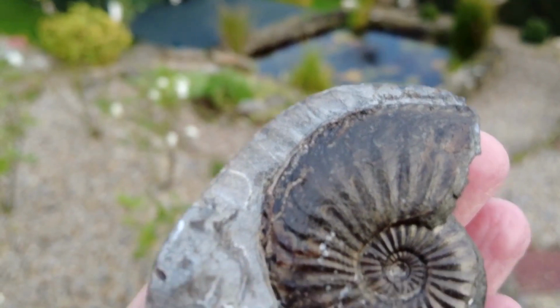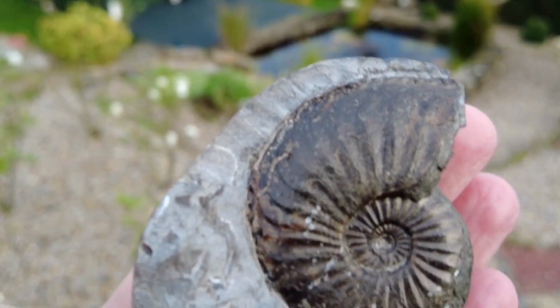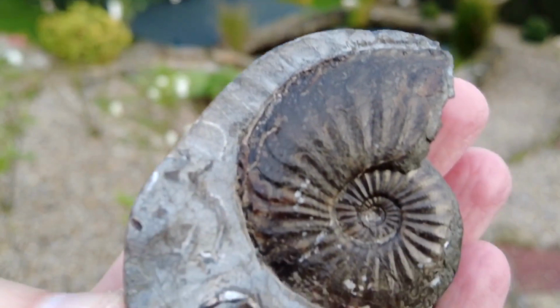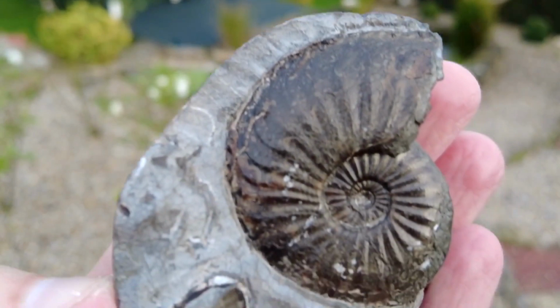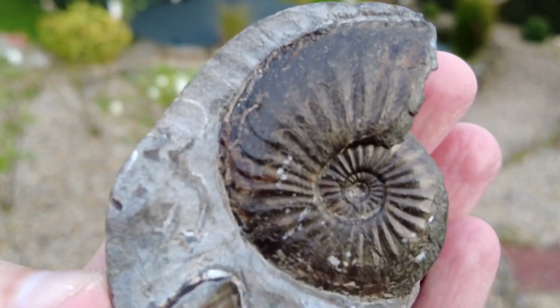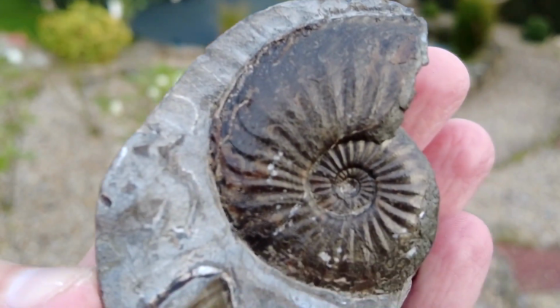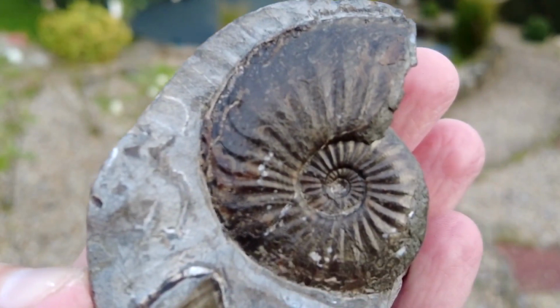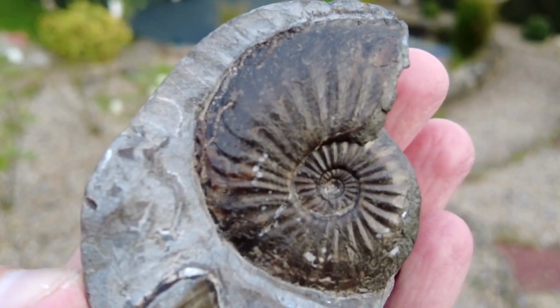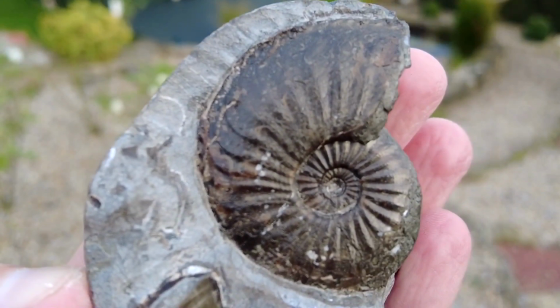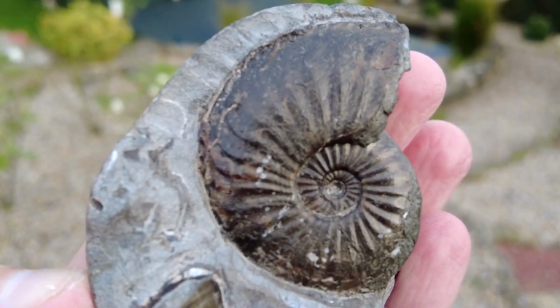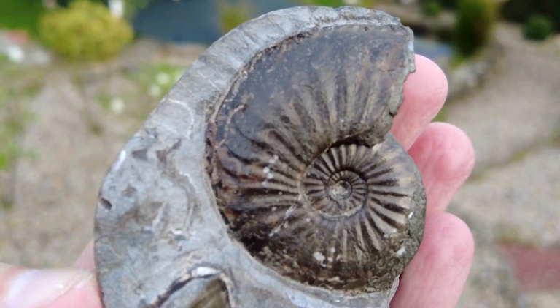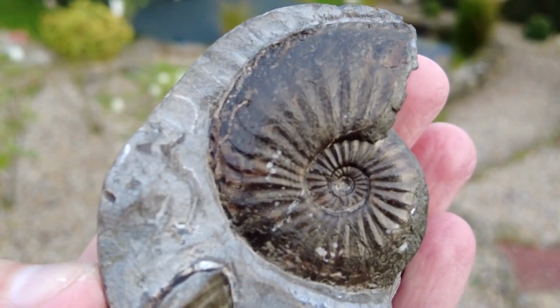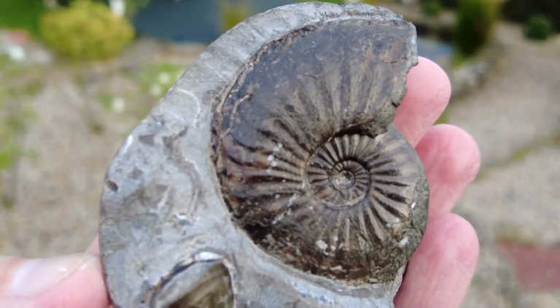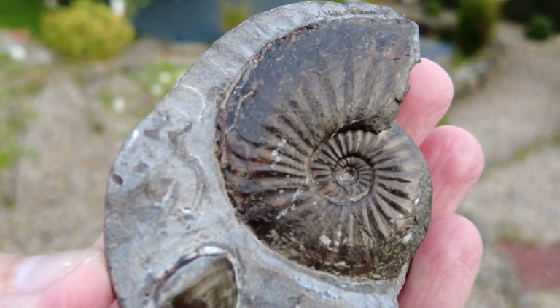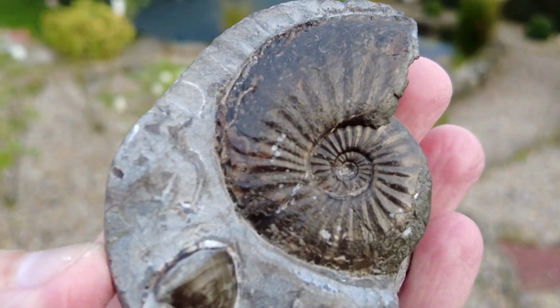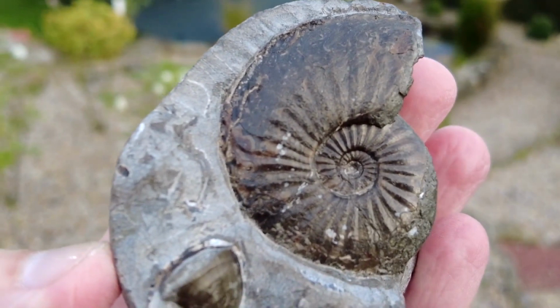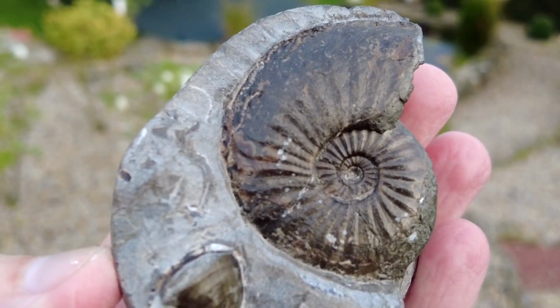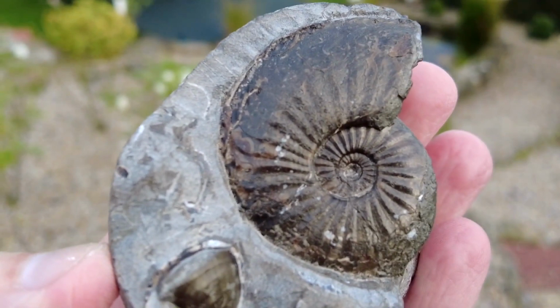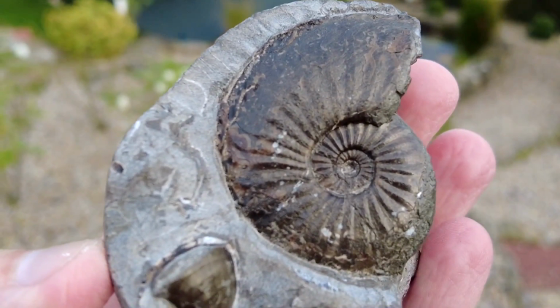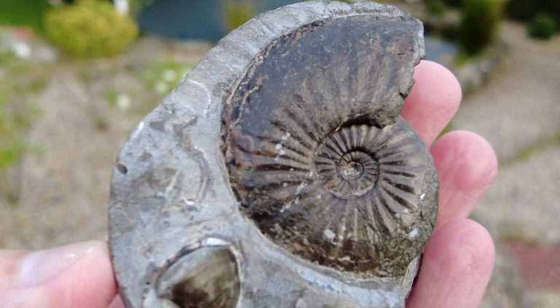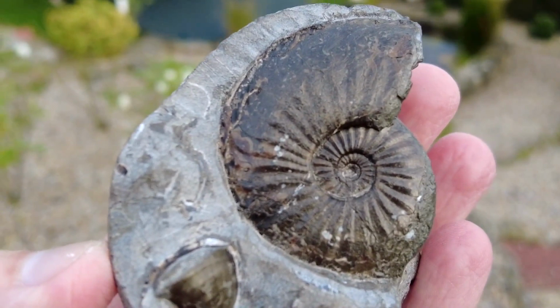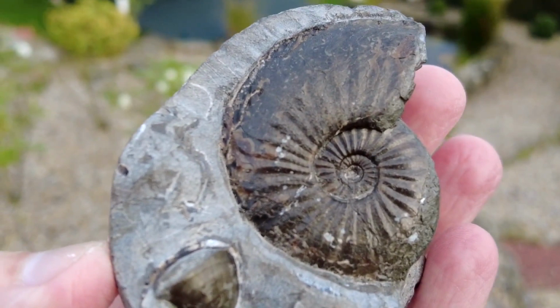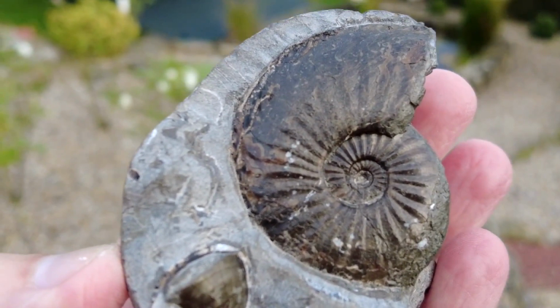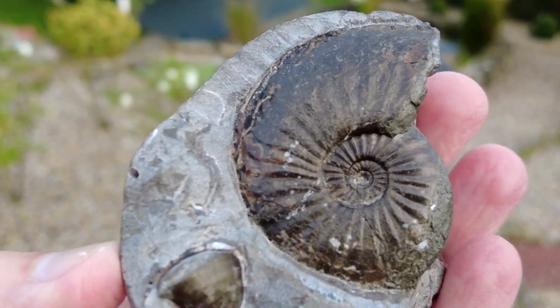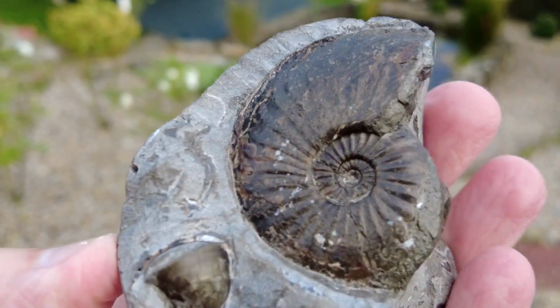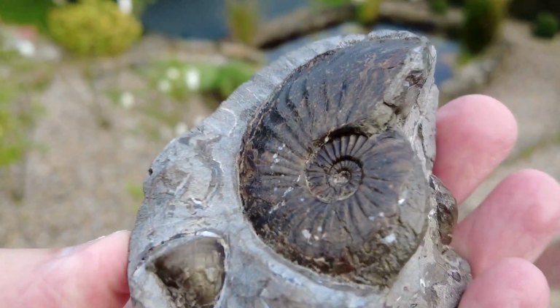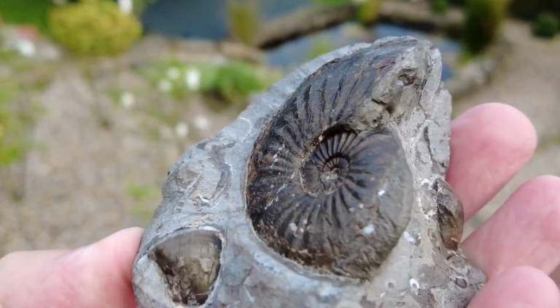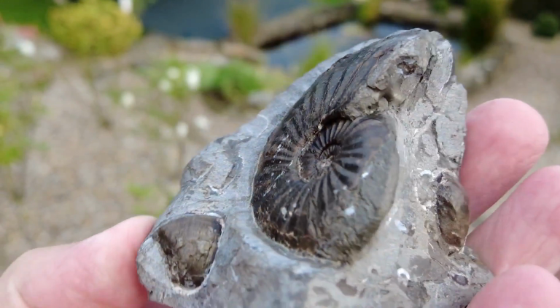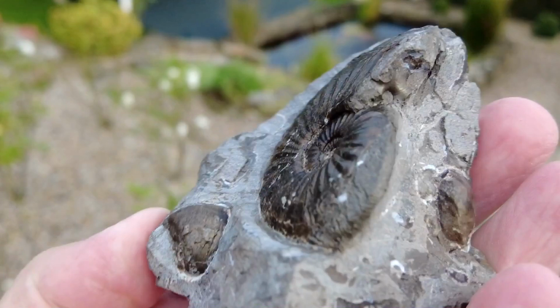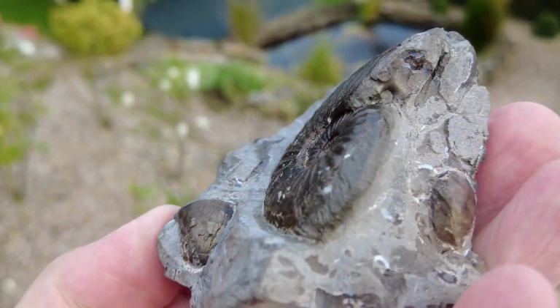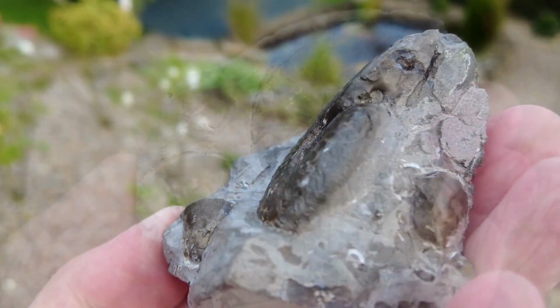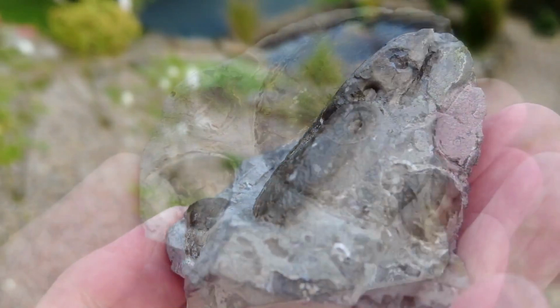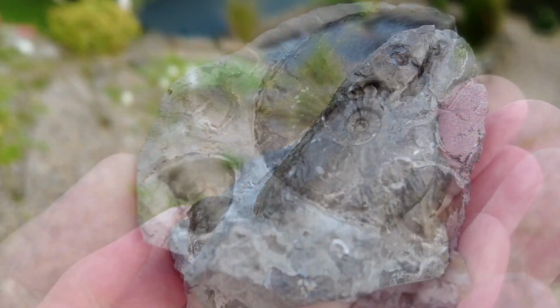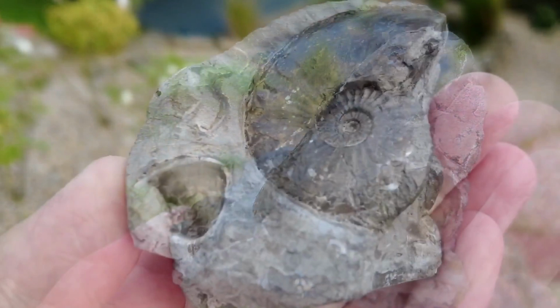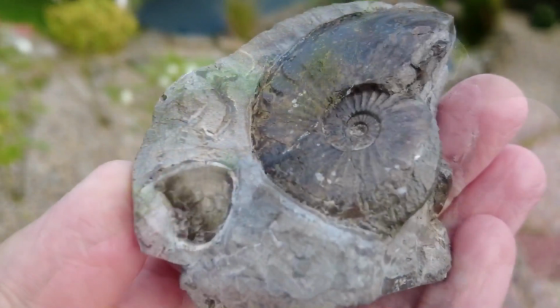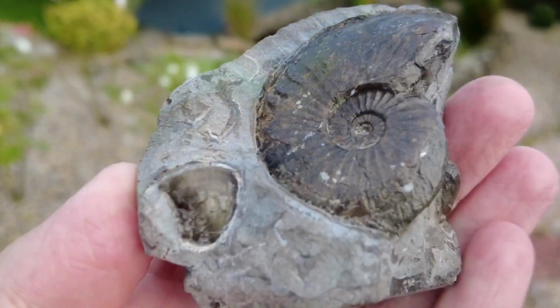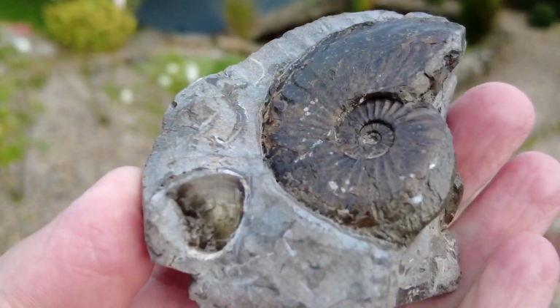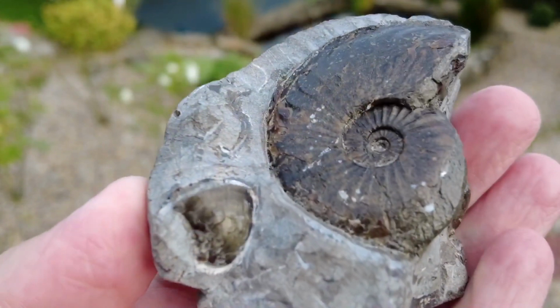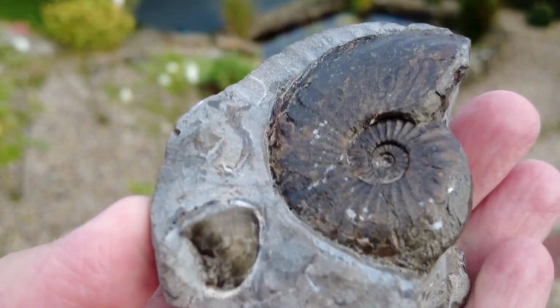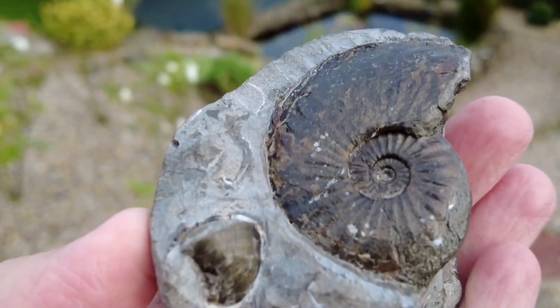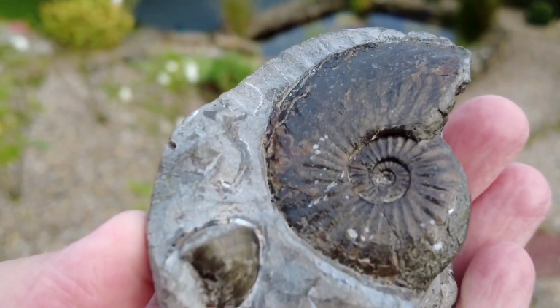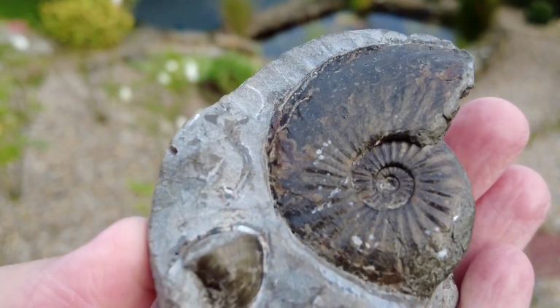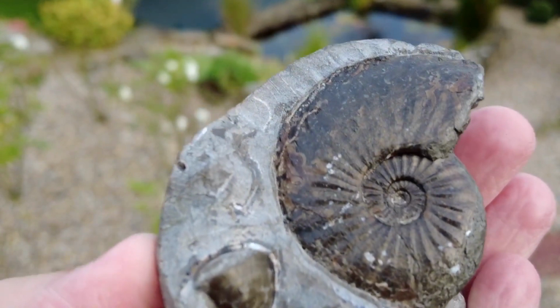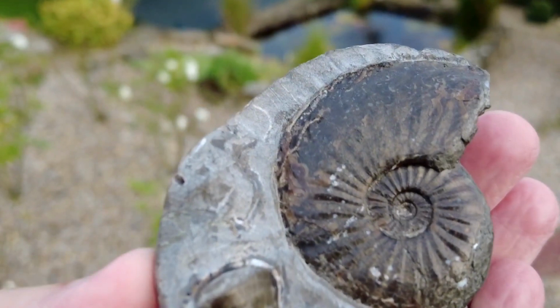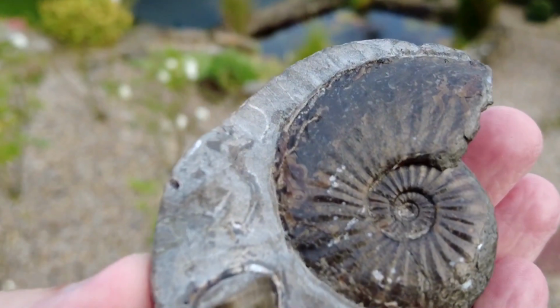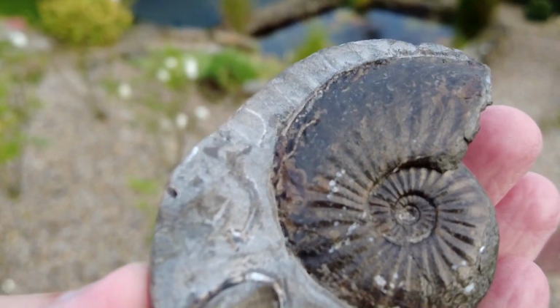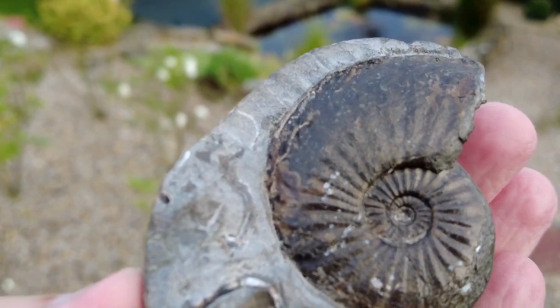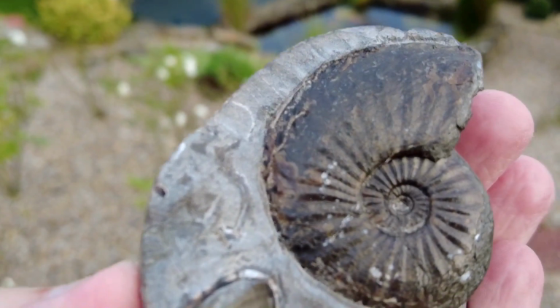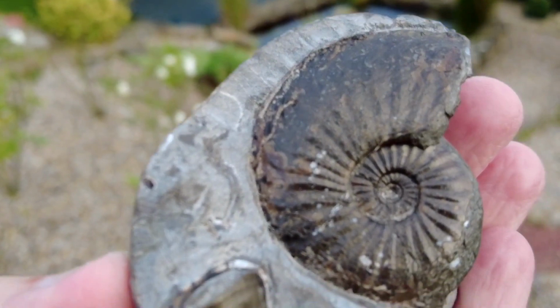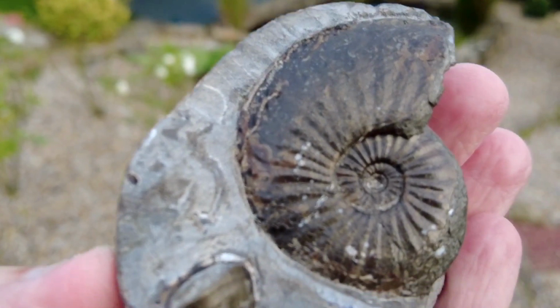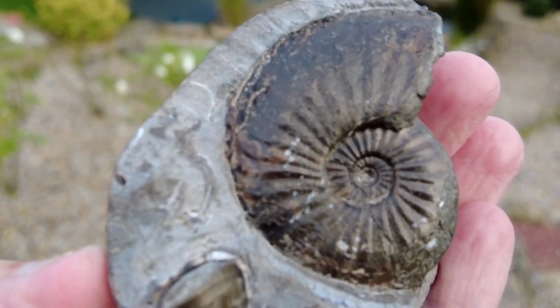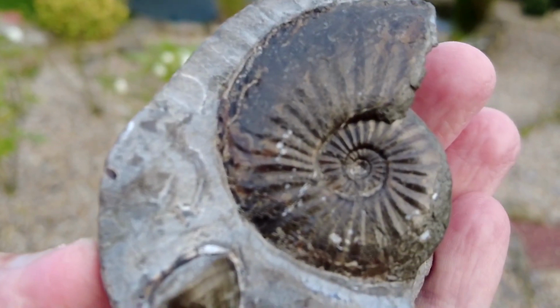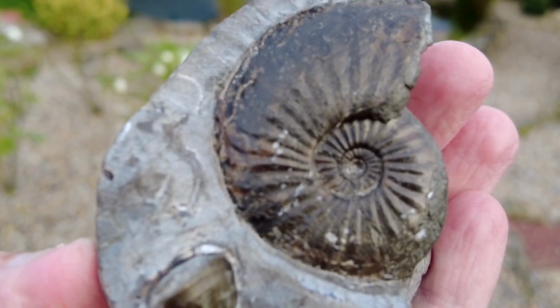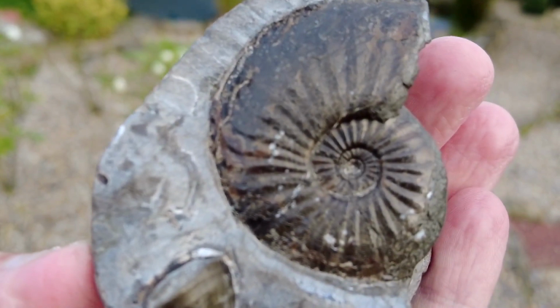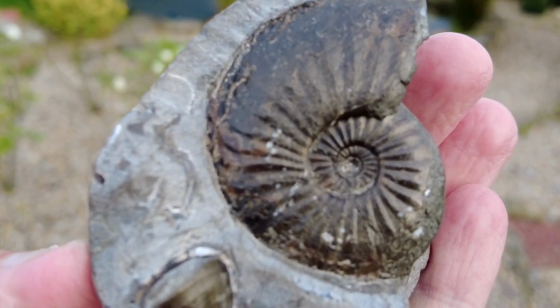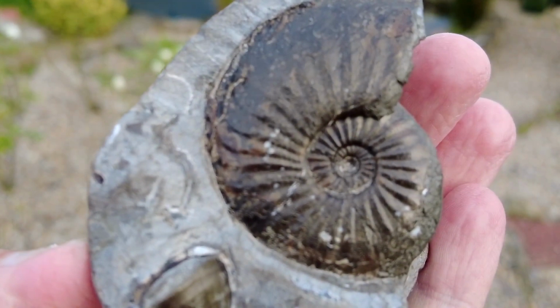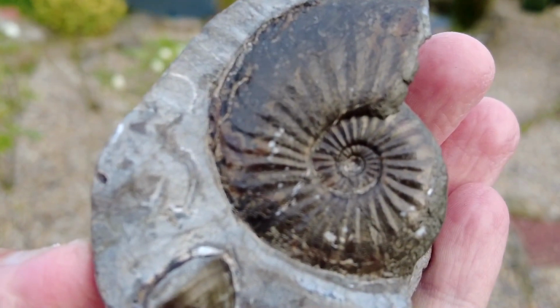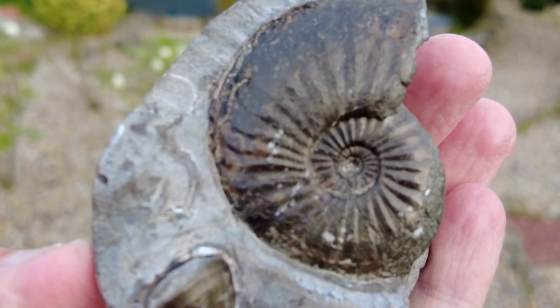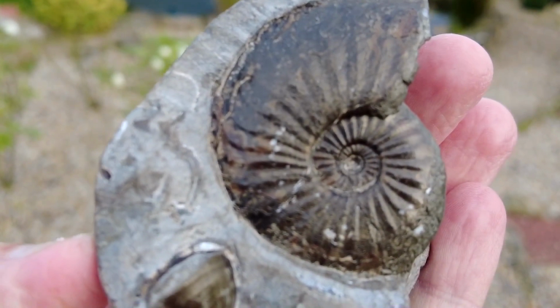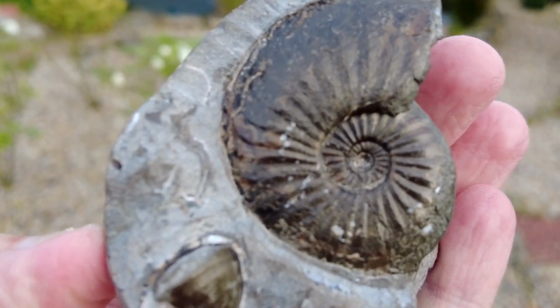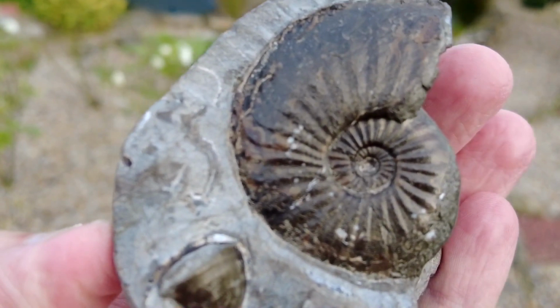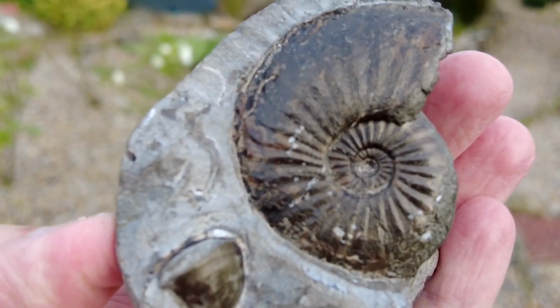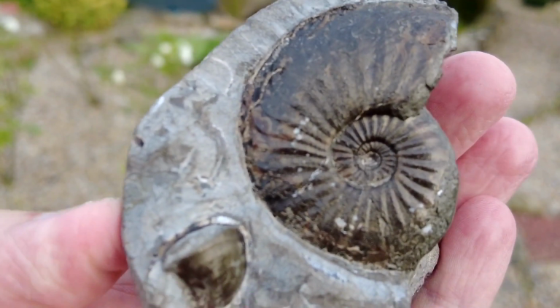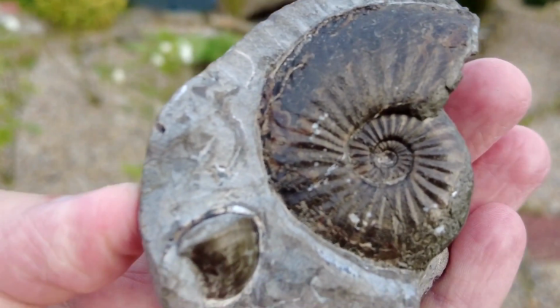It's an Amalfius stokesi species. Hopefully you have enjoyed this video and I will catch you all on the next one.